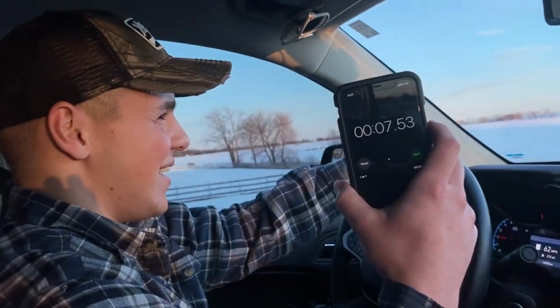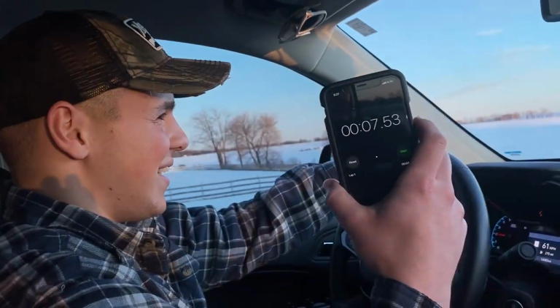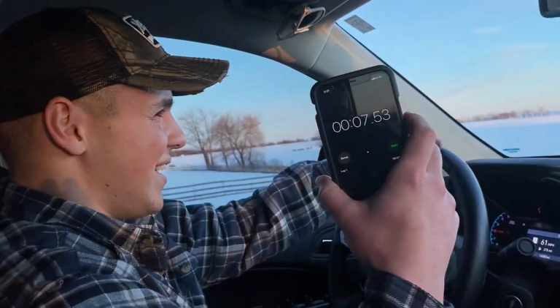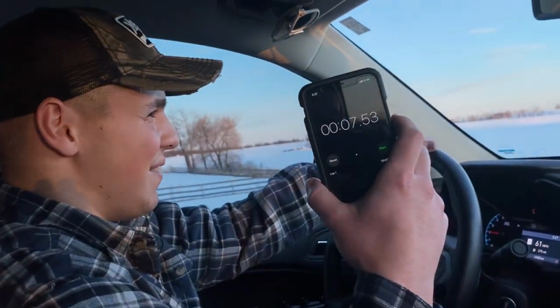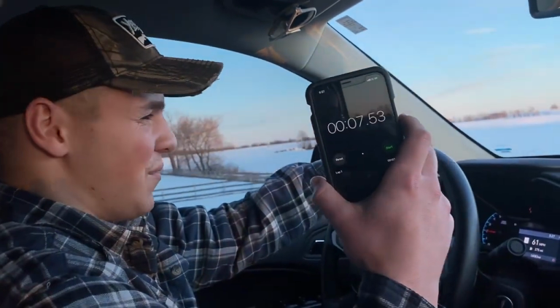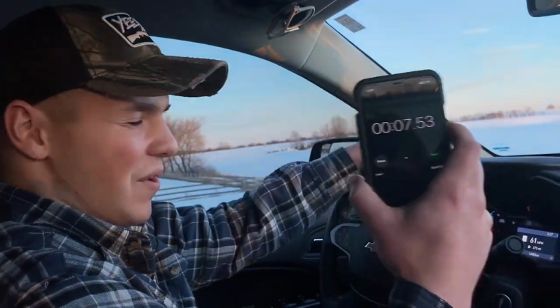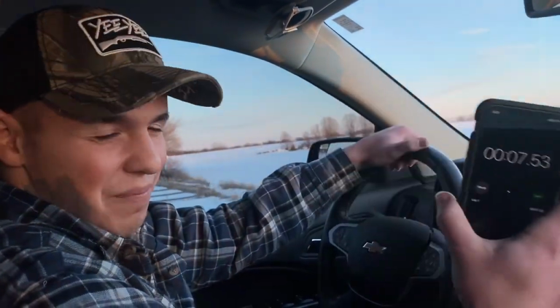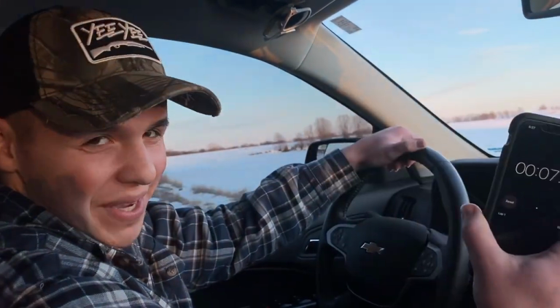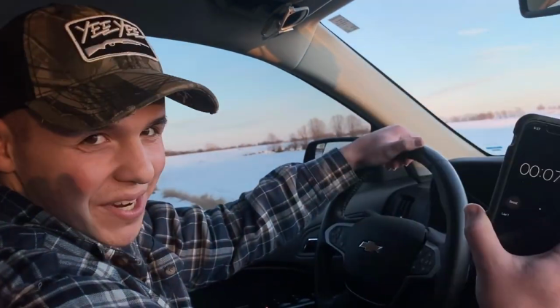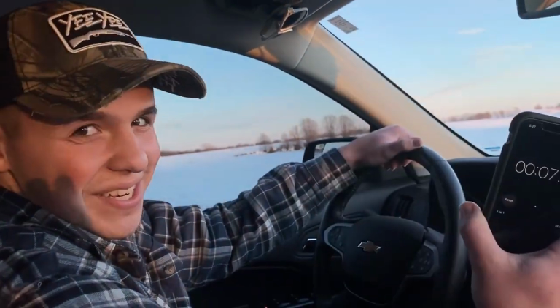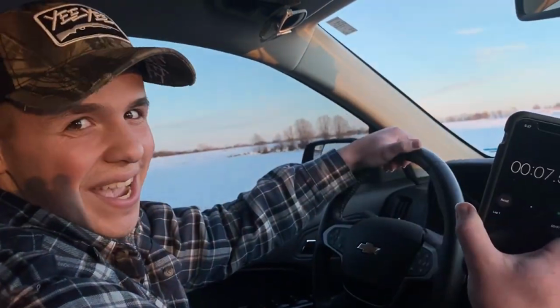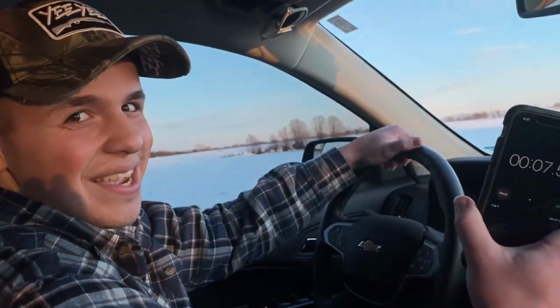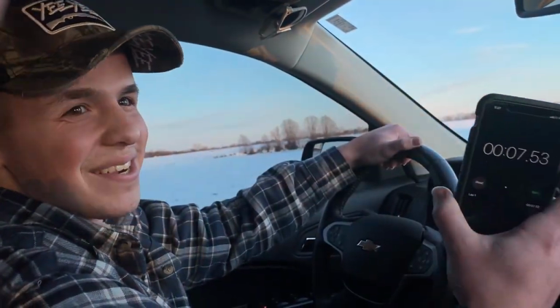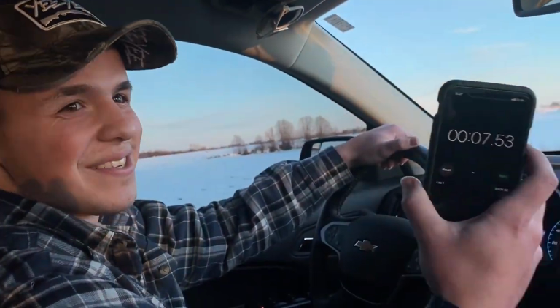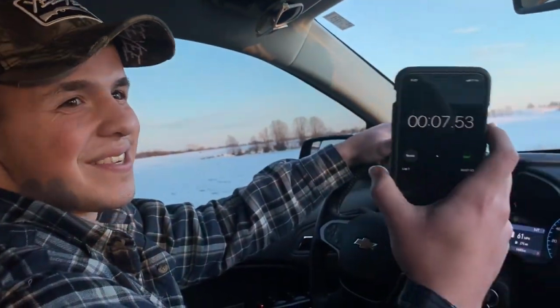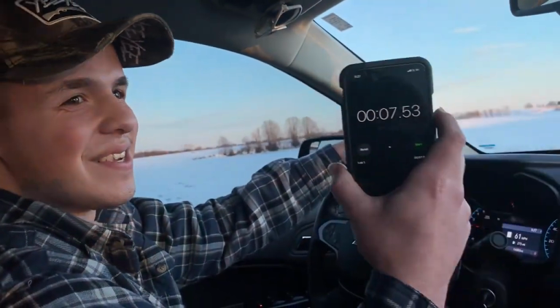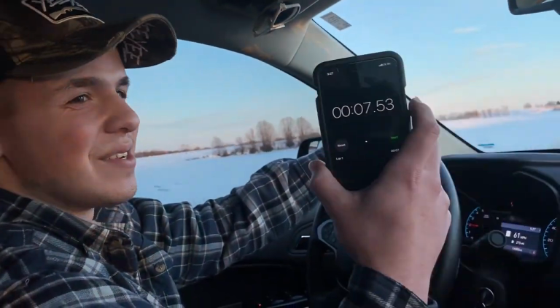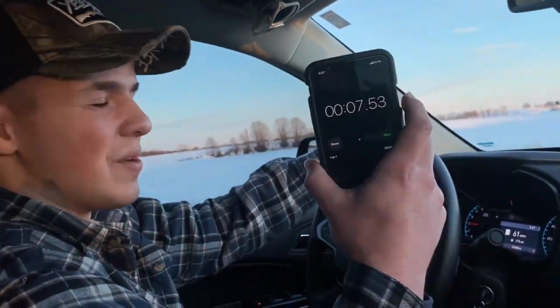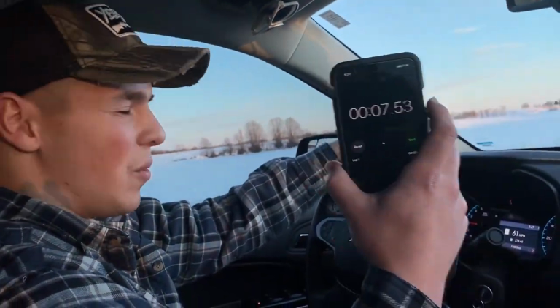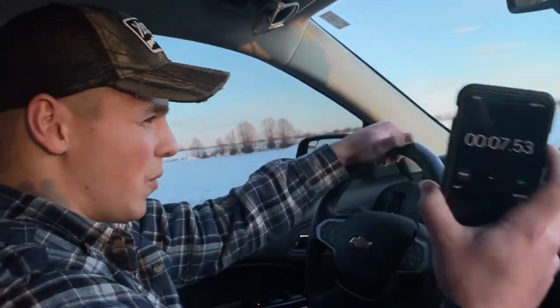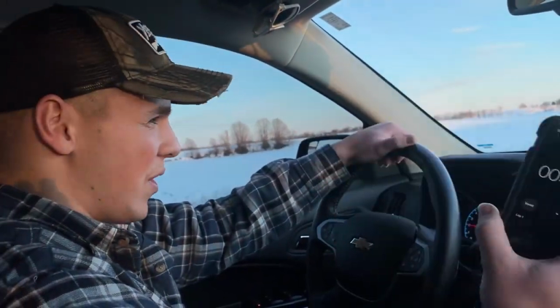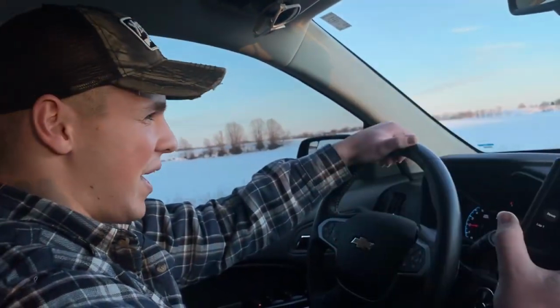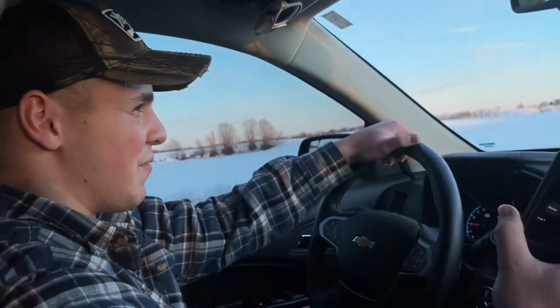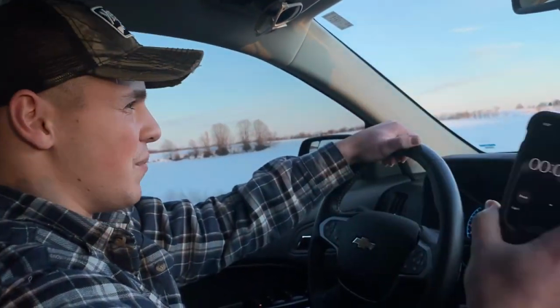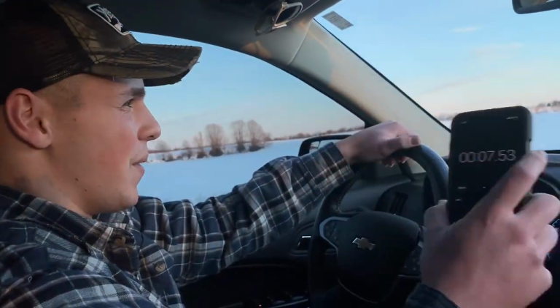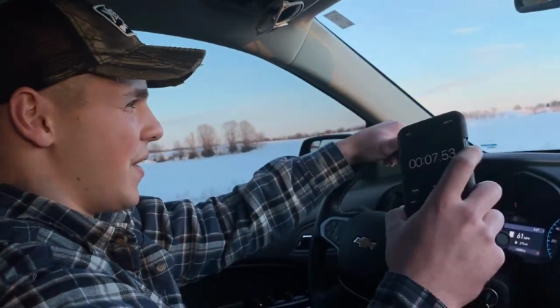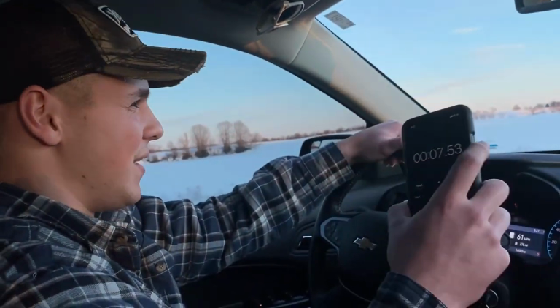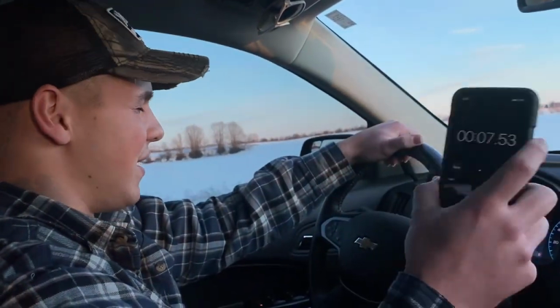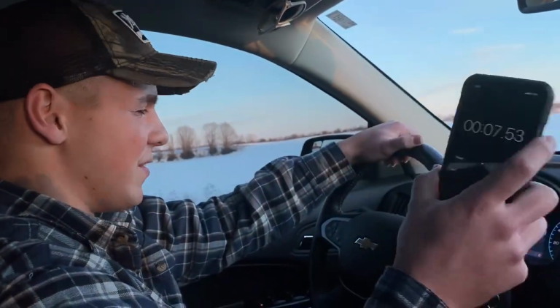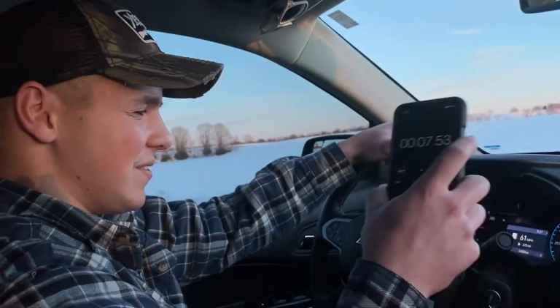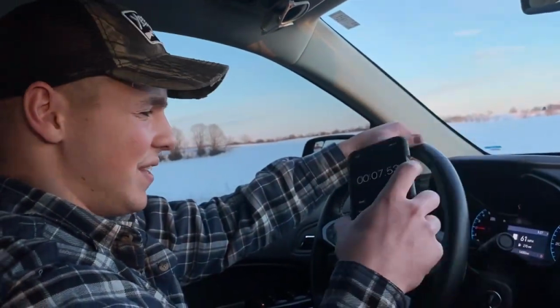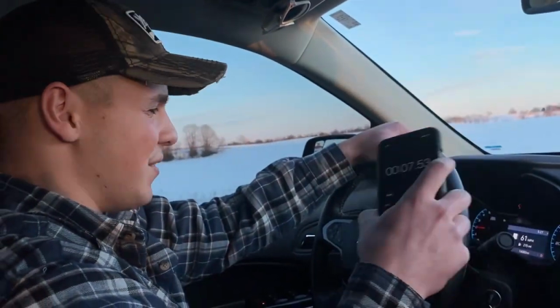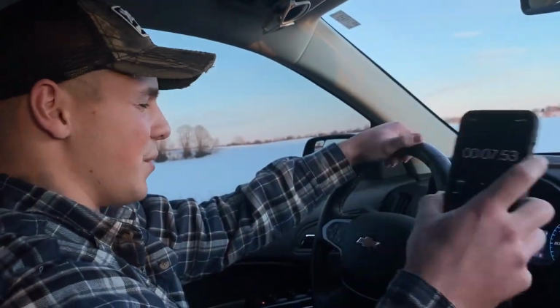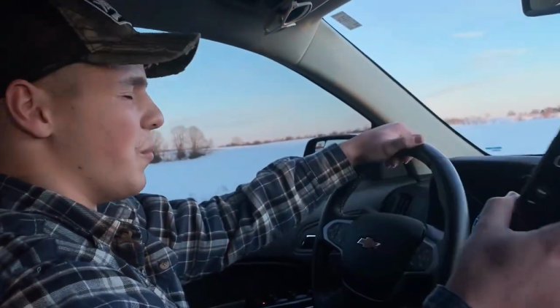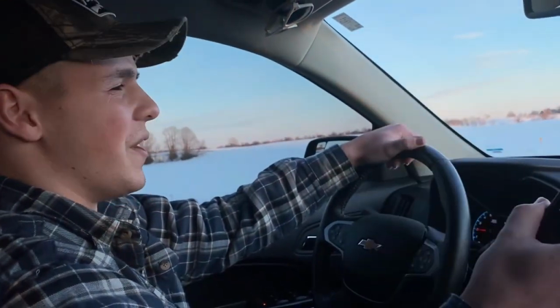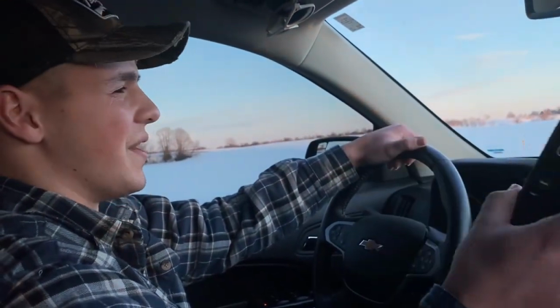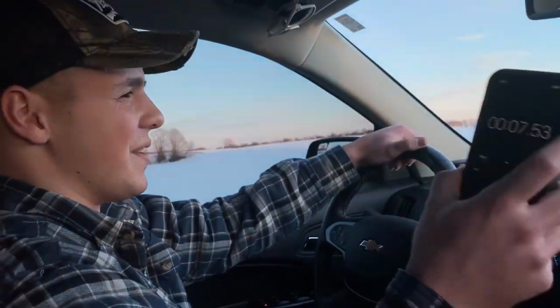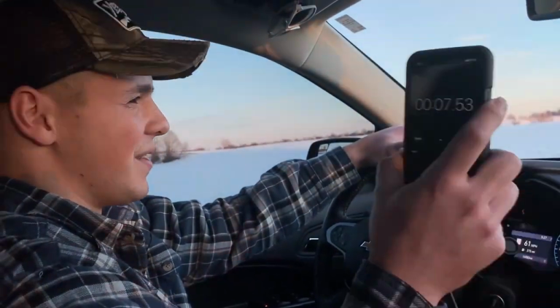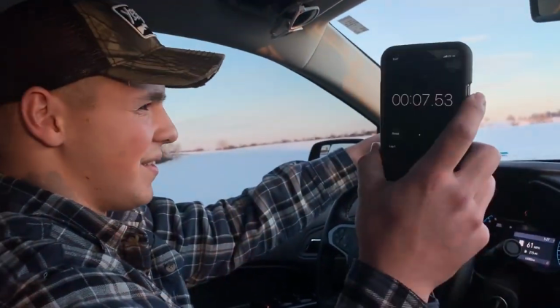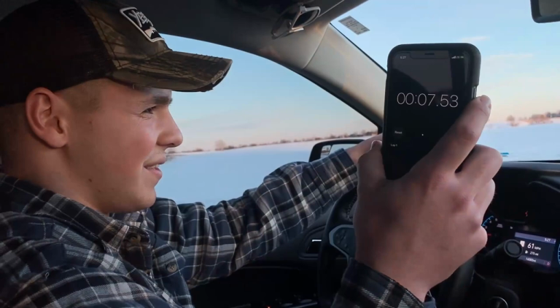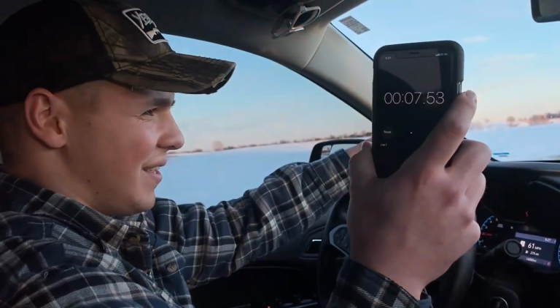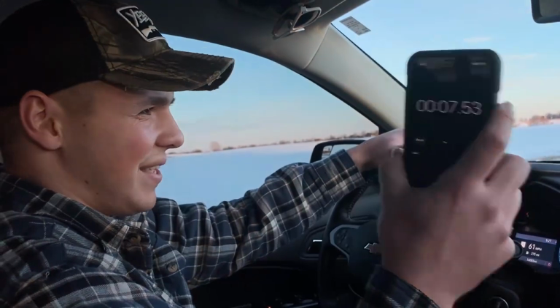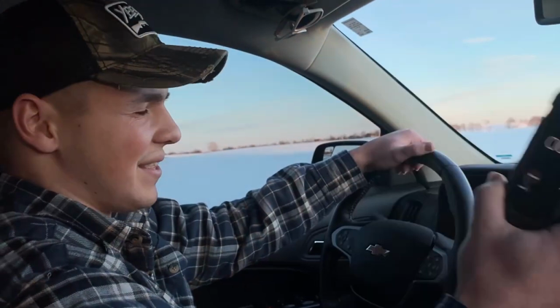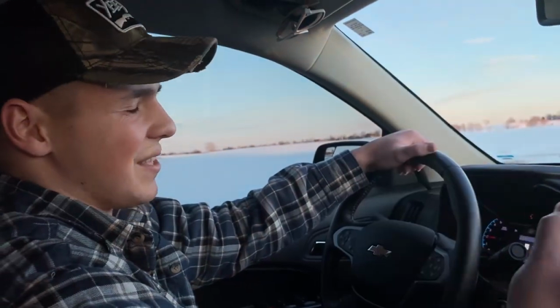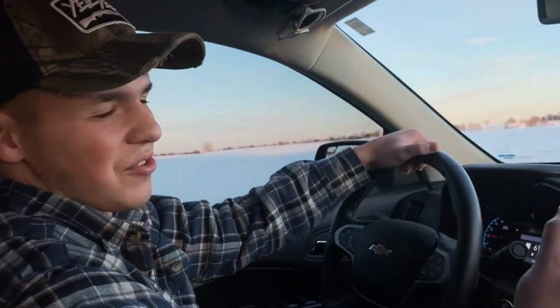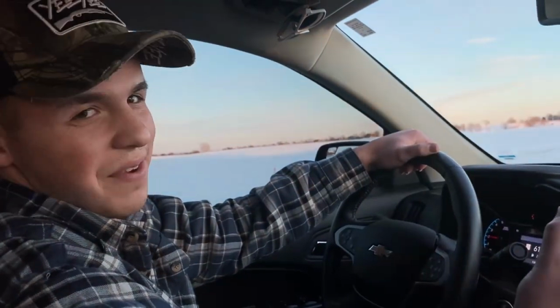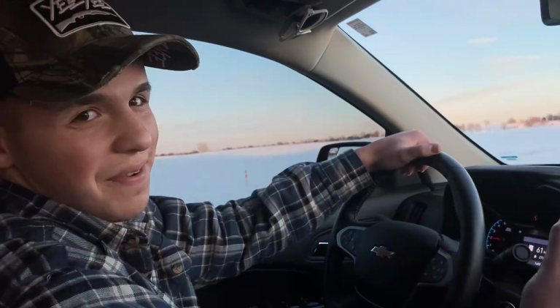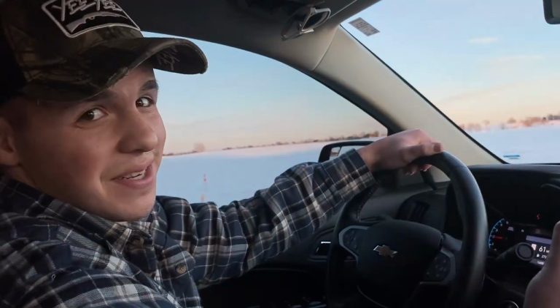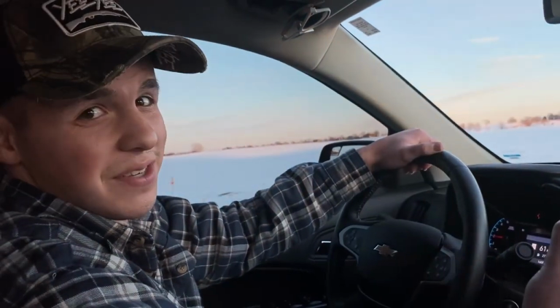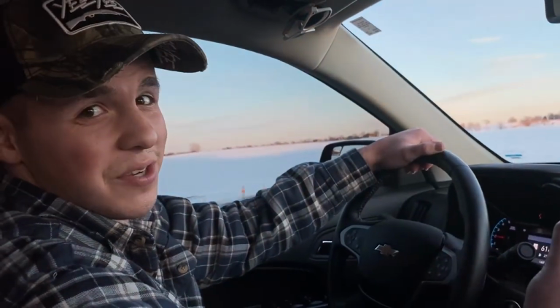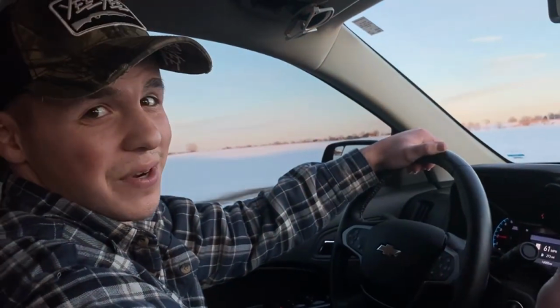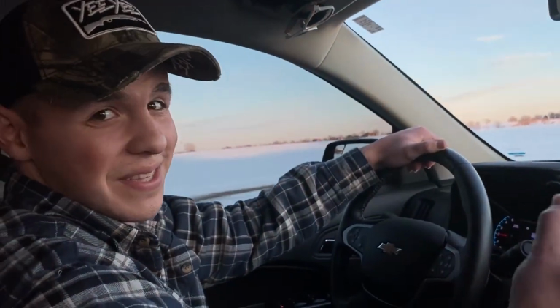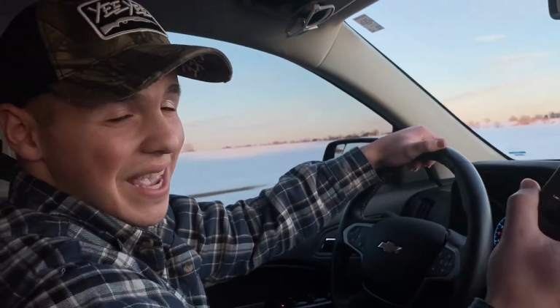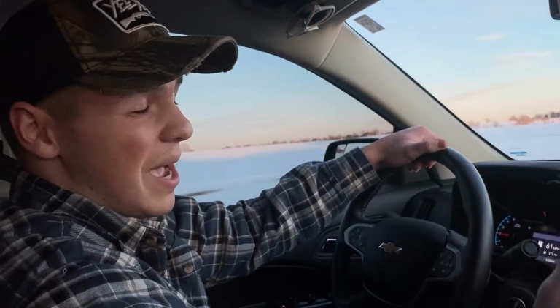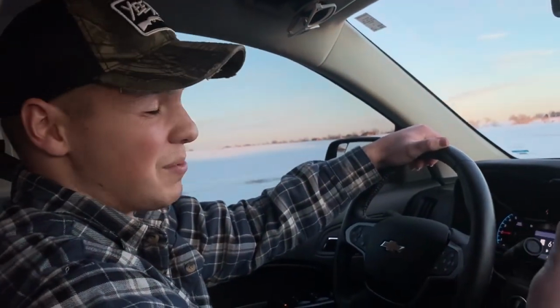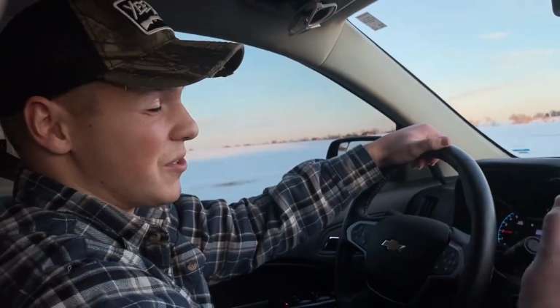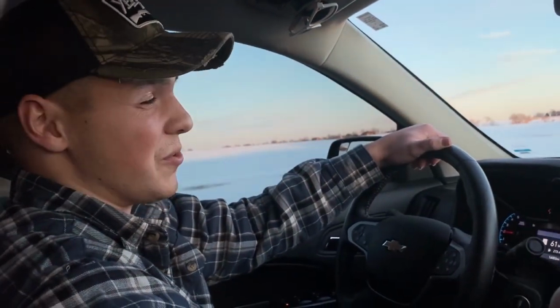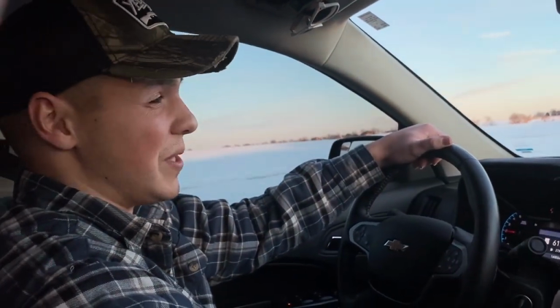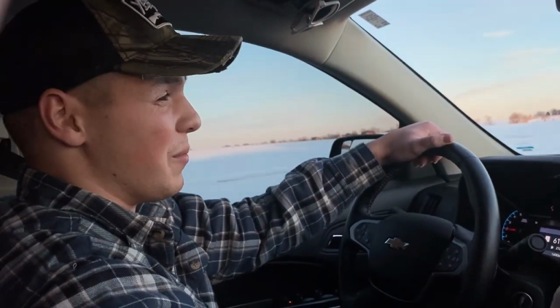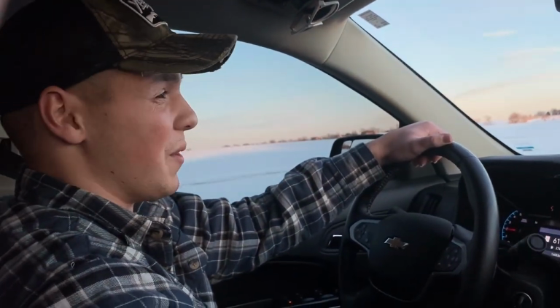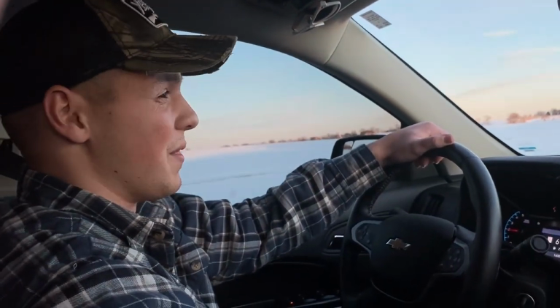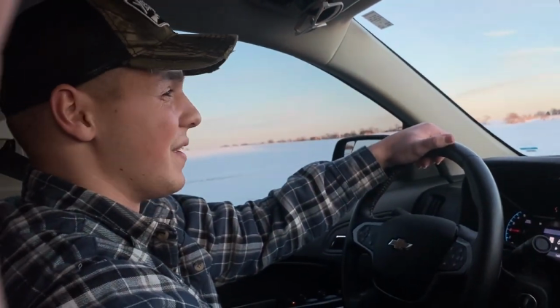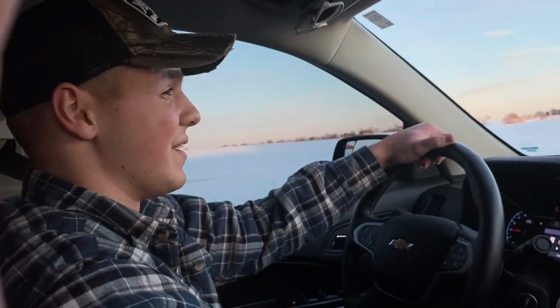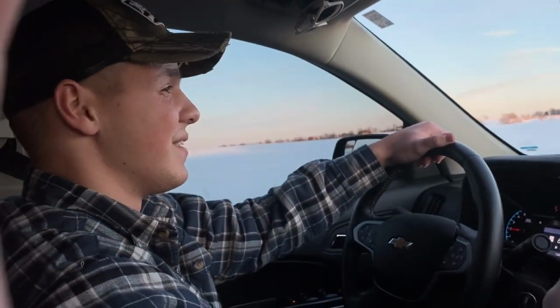If you have bigger tires or aftermarket gears — either one — get the Trifecta tune. It's absolutely worth it.